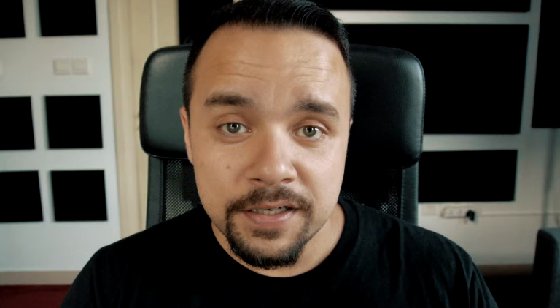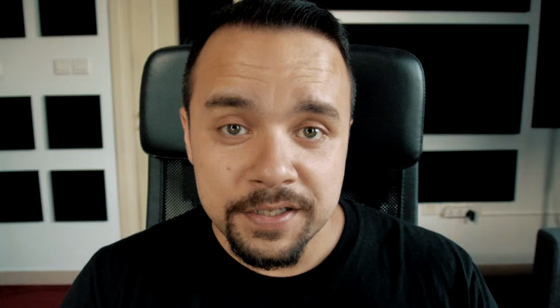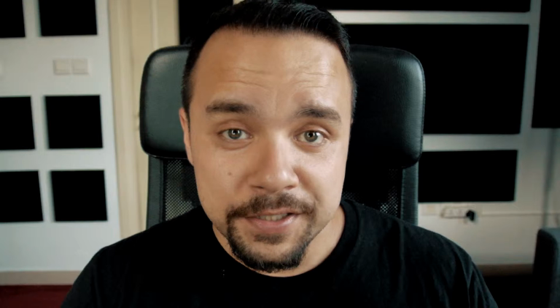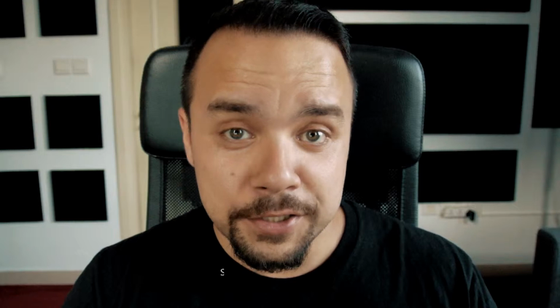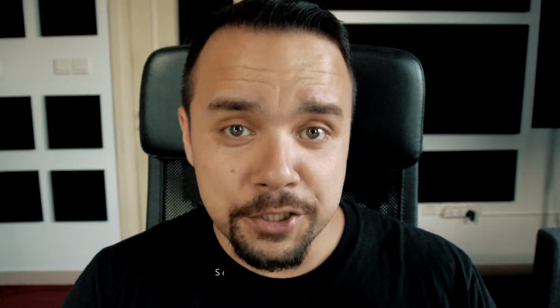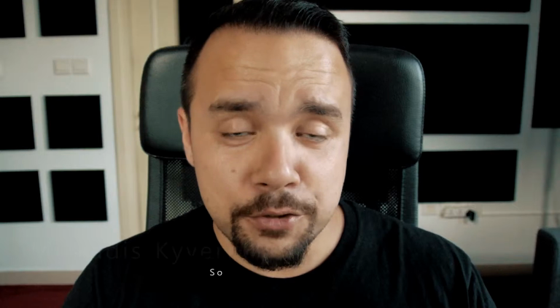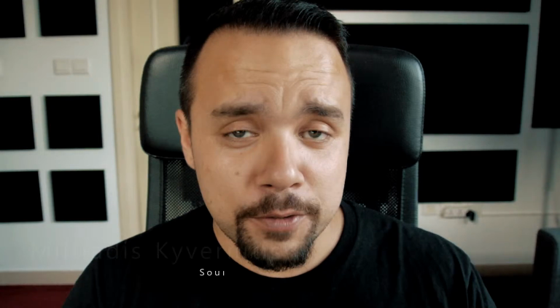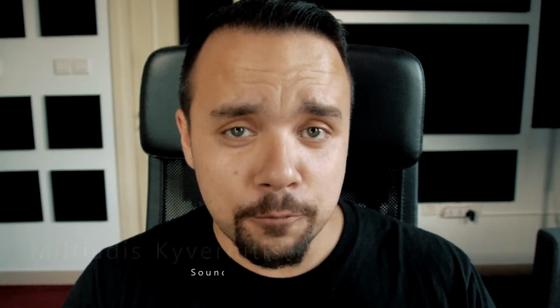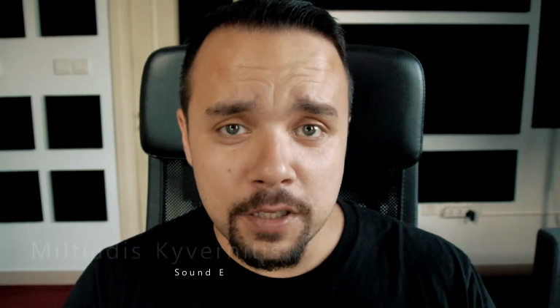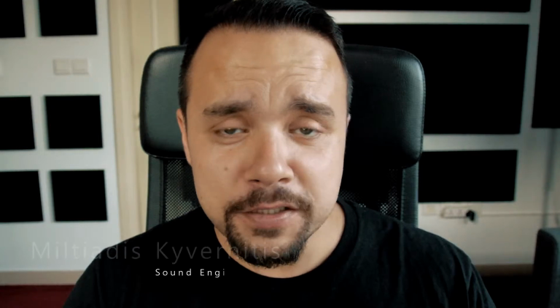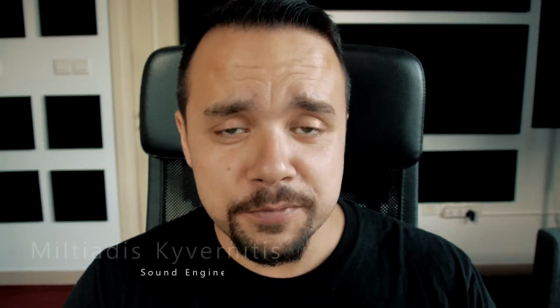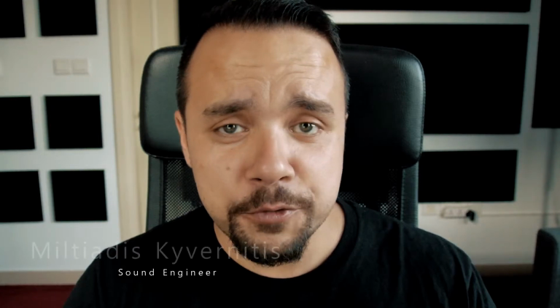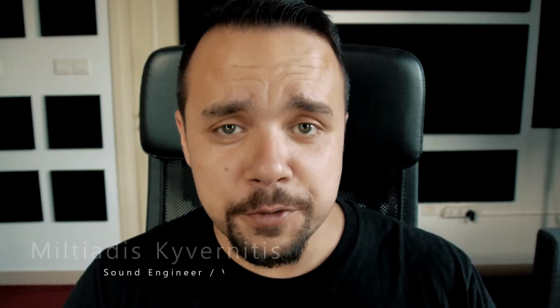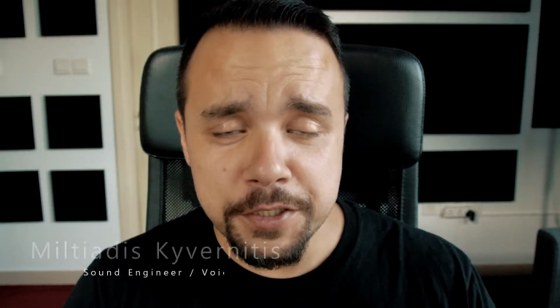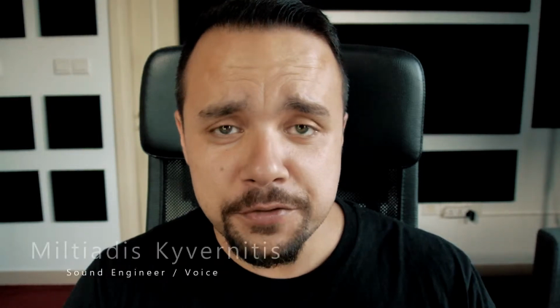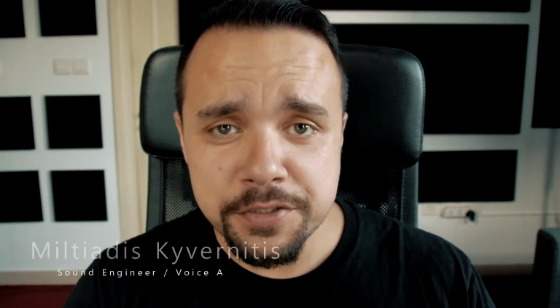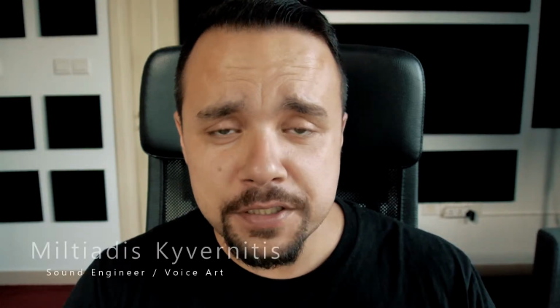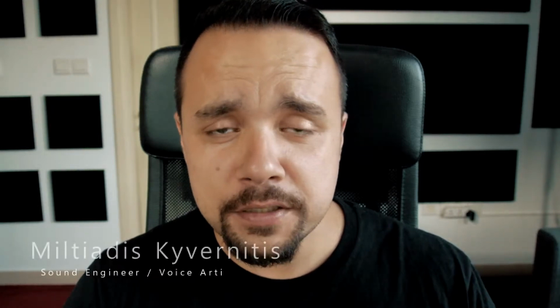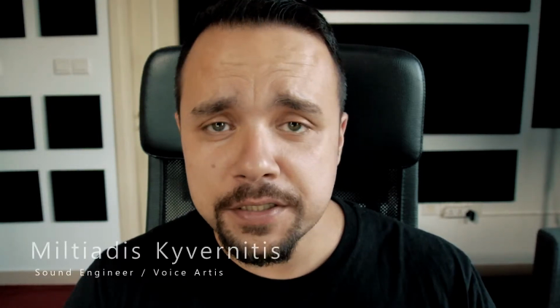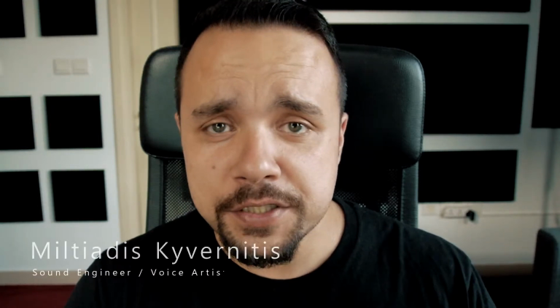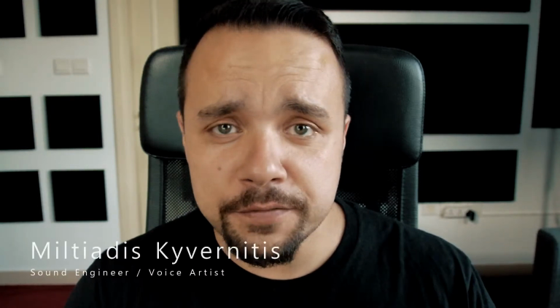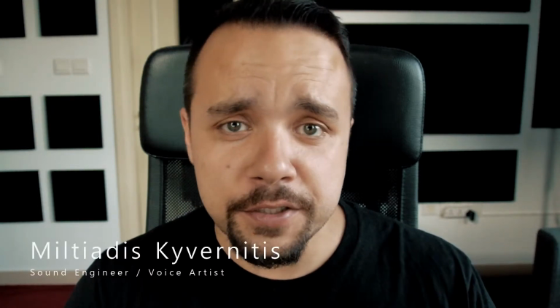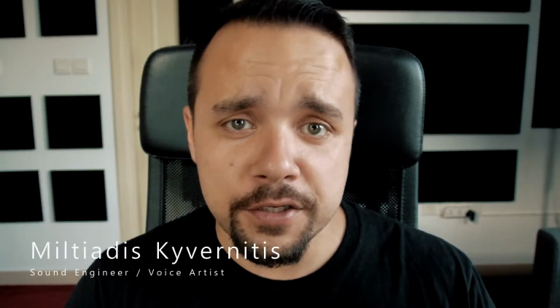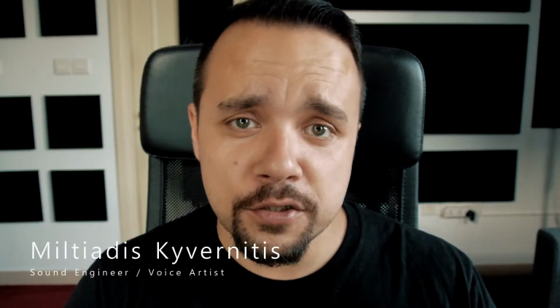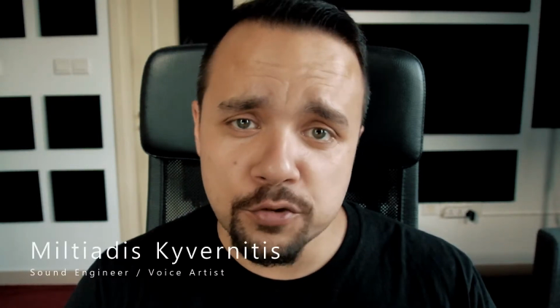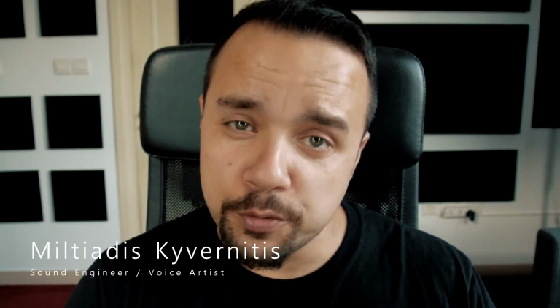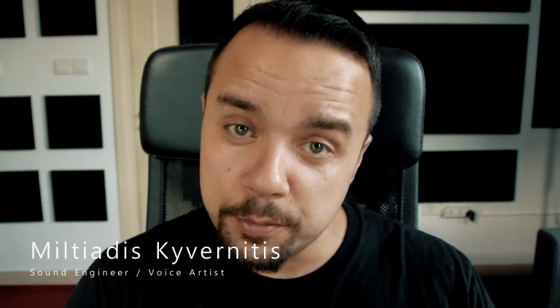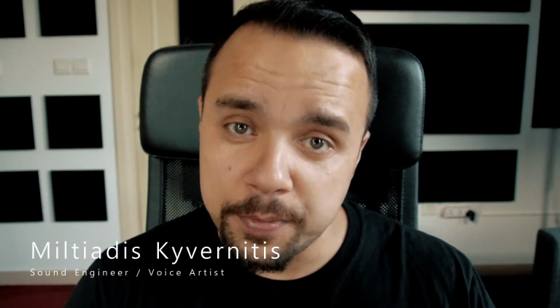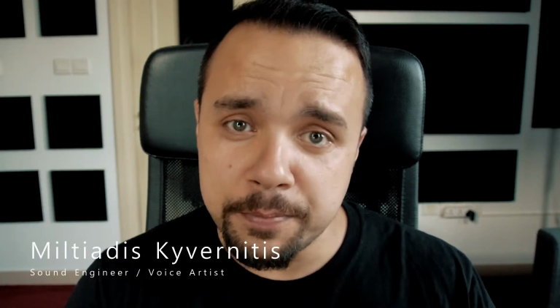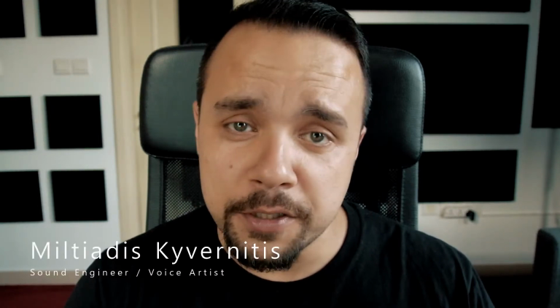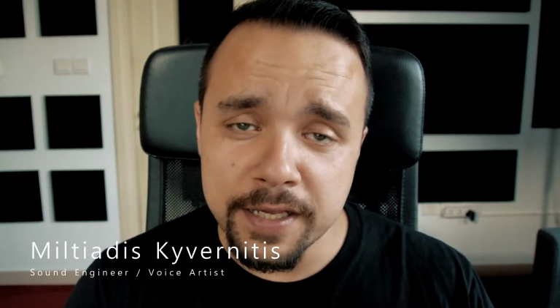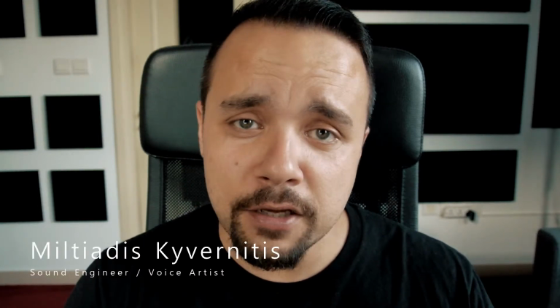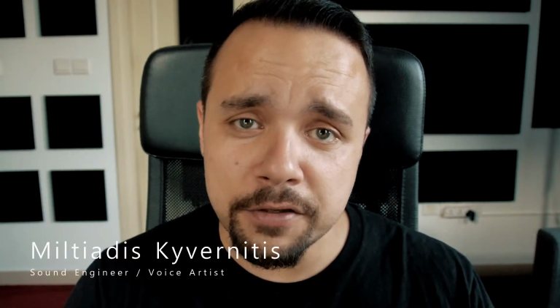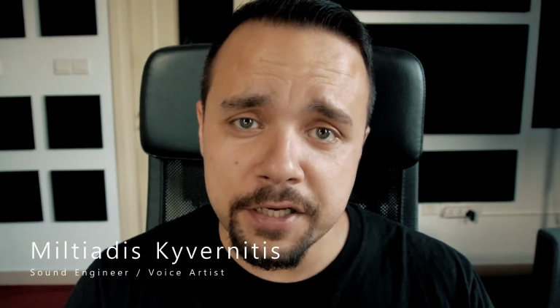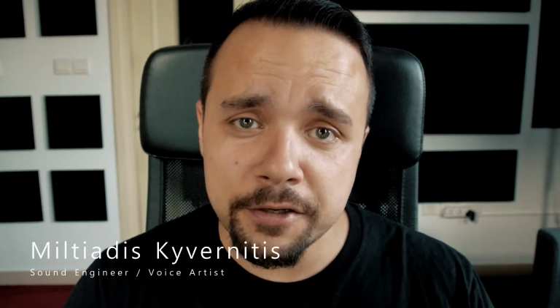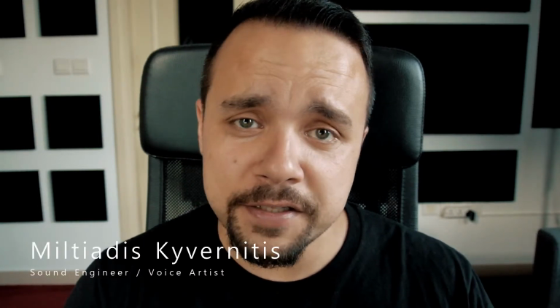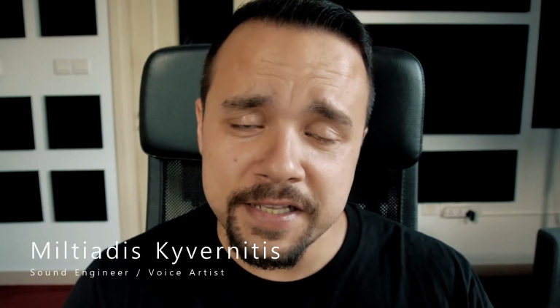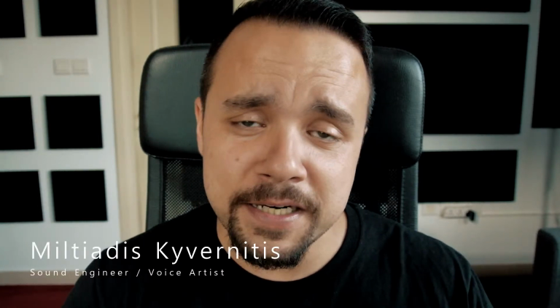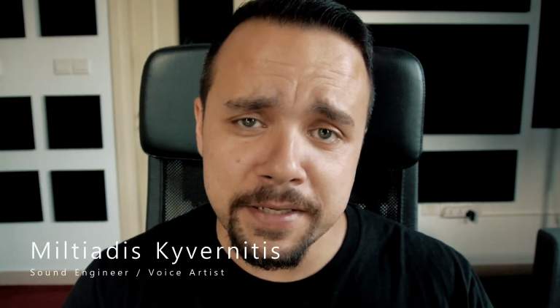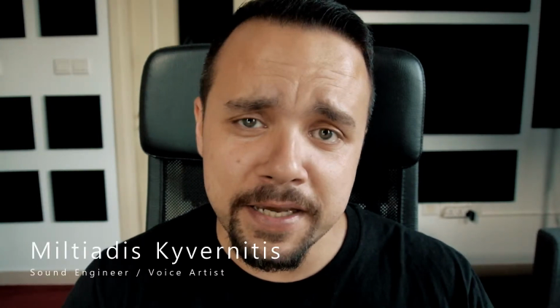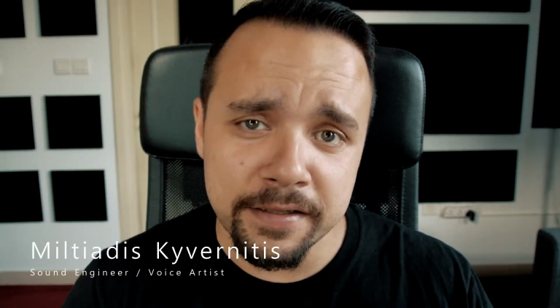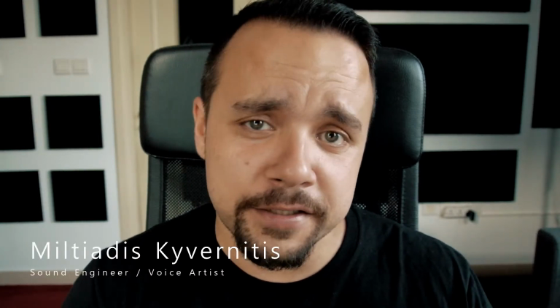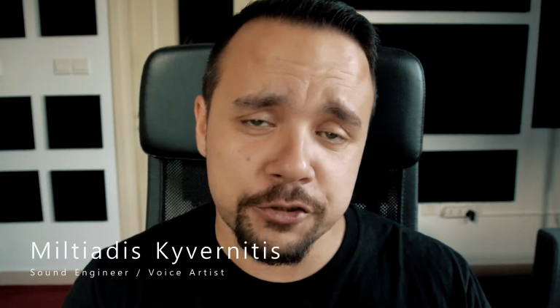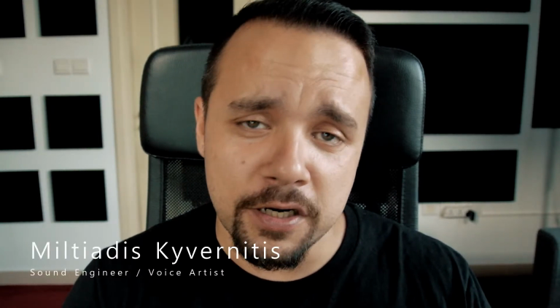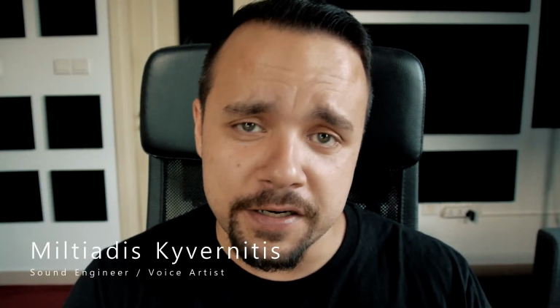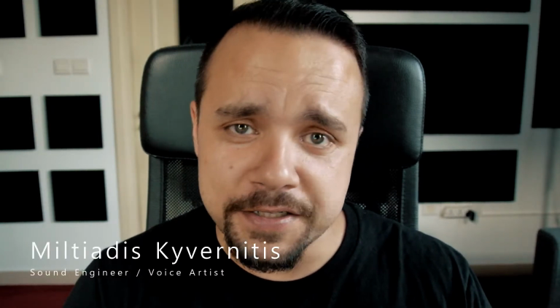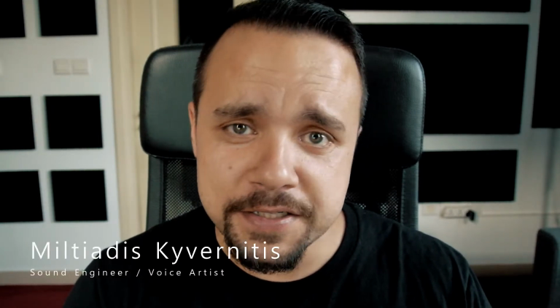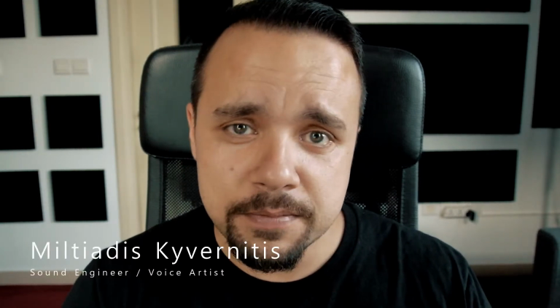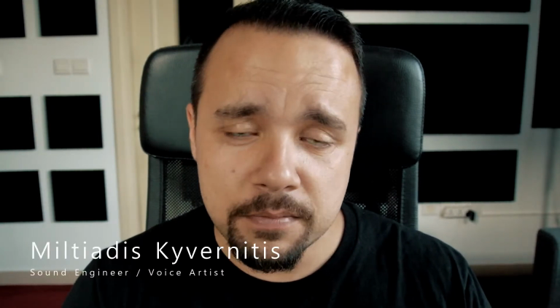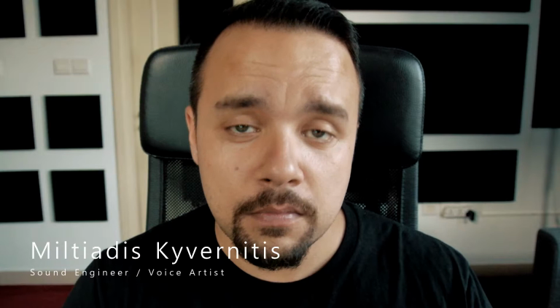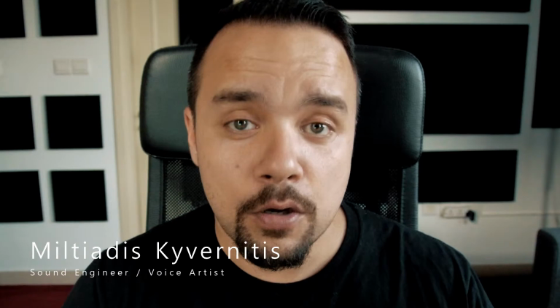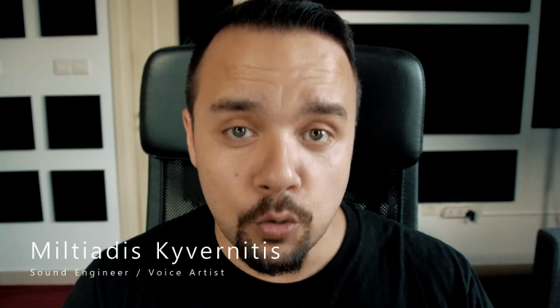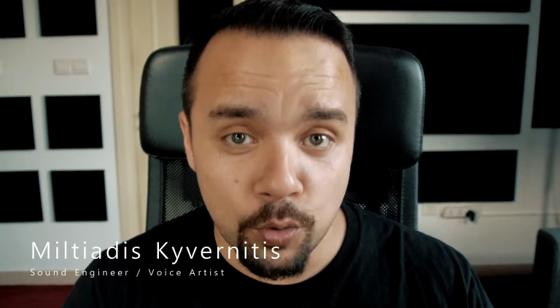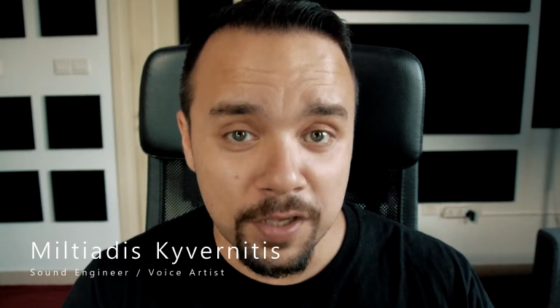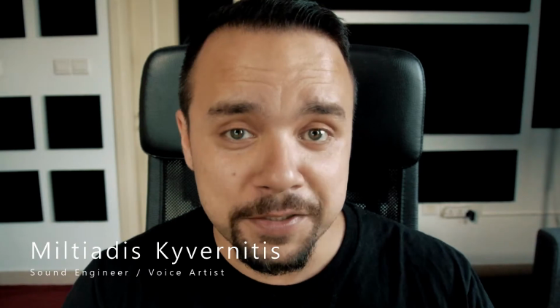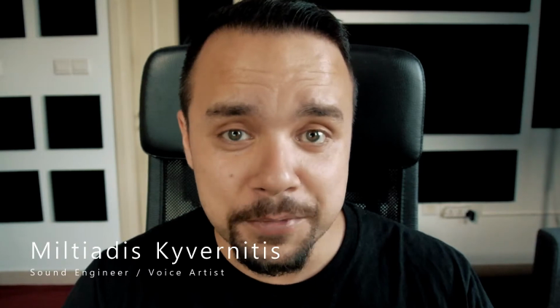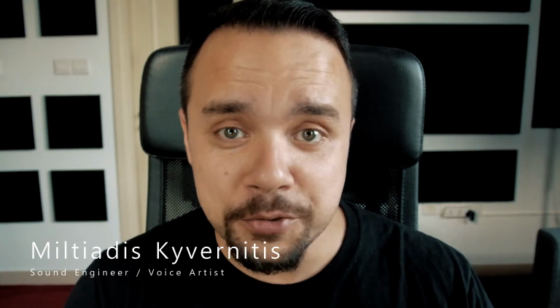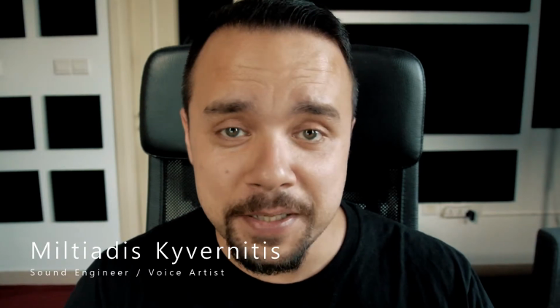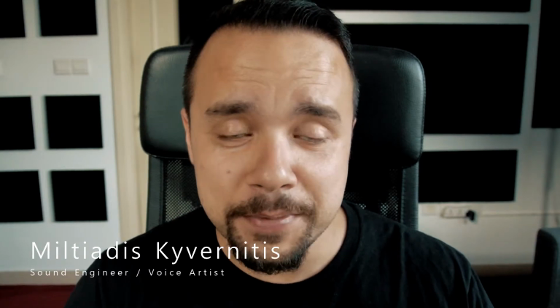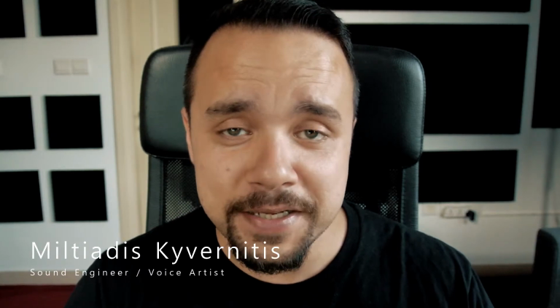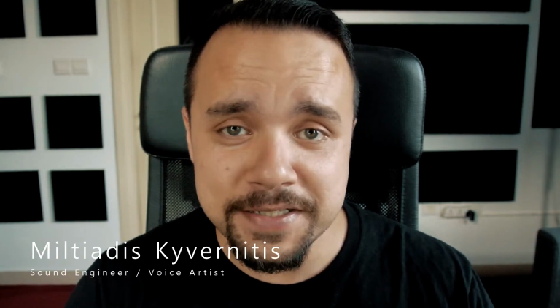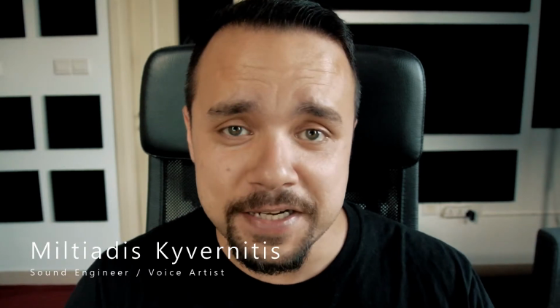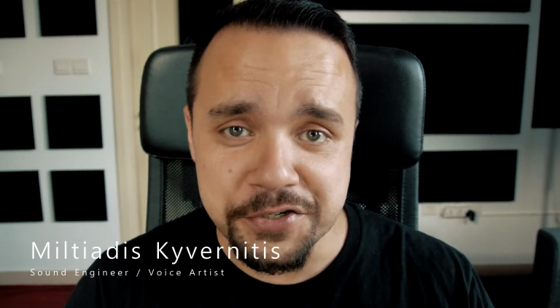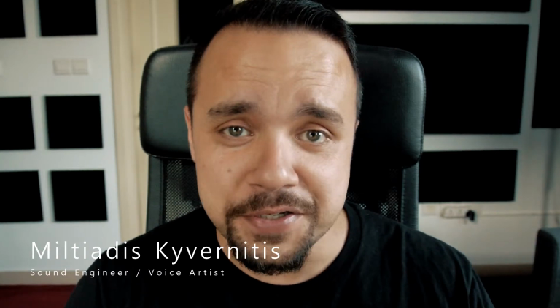Hello and welcome to a new series of videos we will be putting out here at NMK Electronics. Welcome to NMK Sessions.